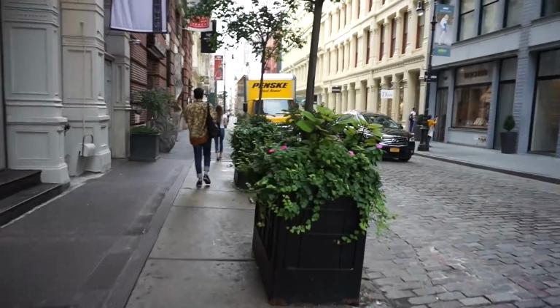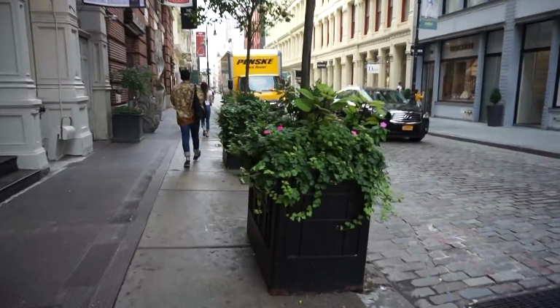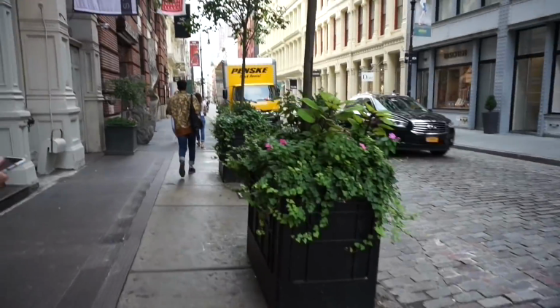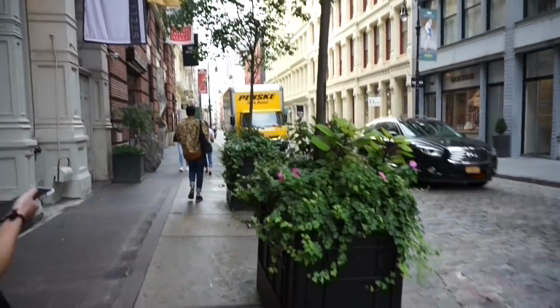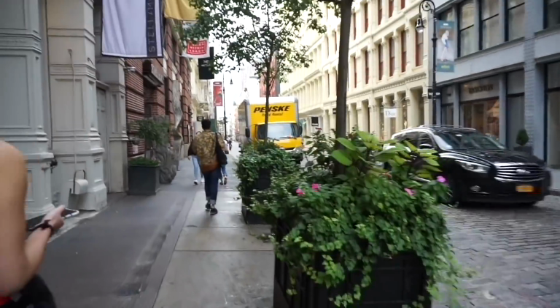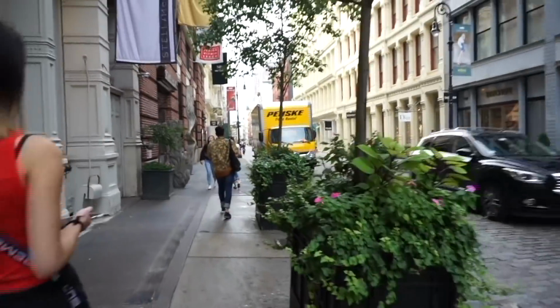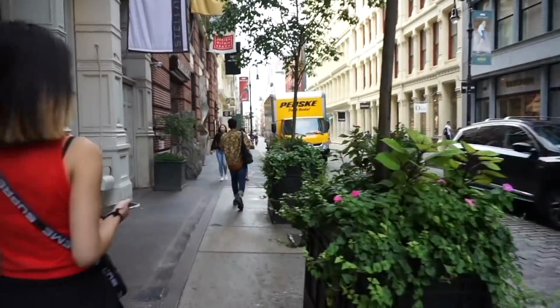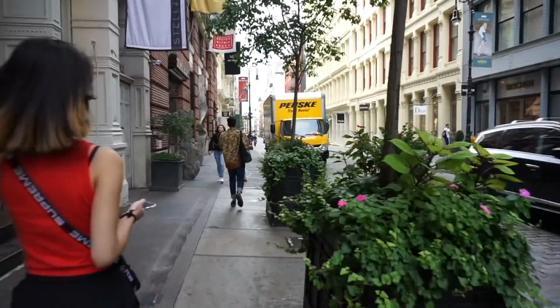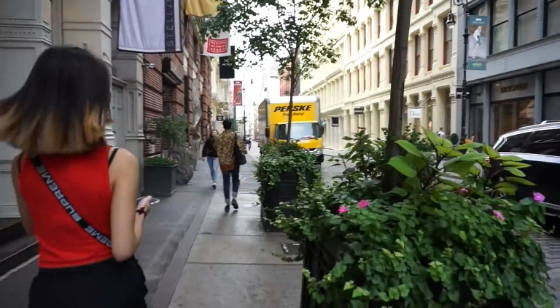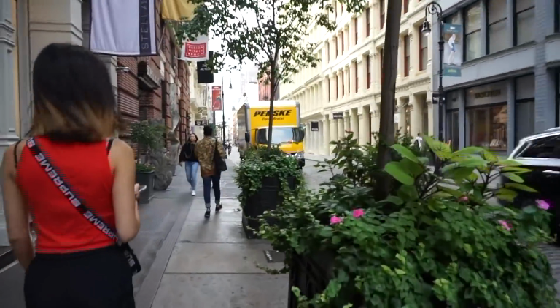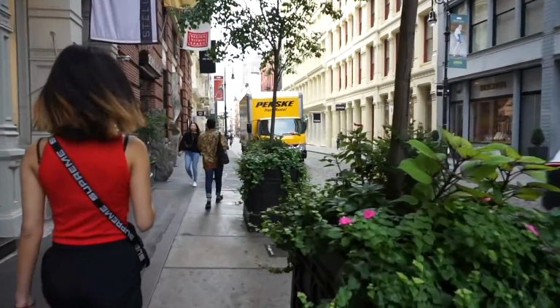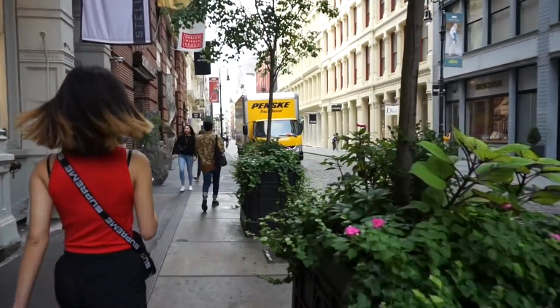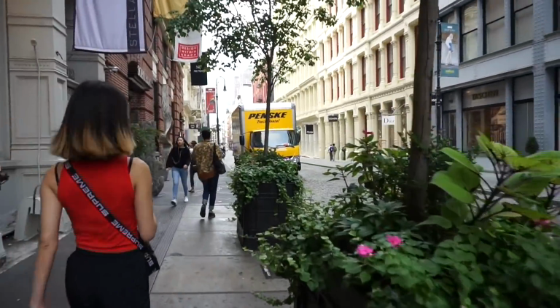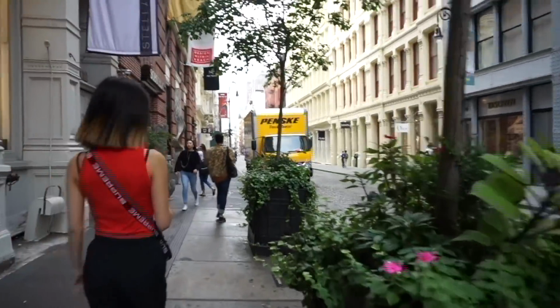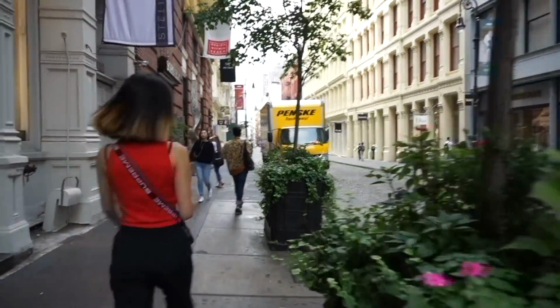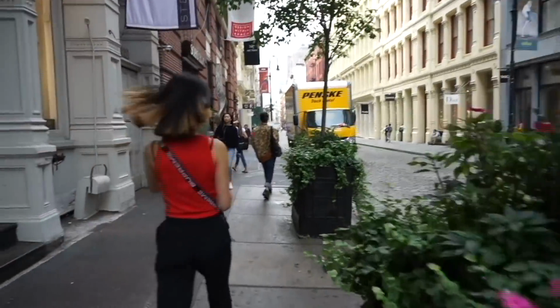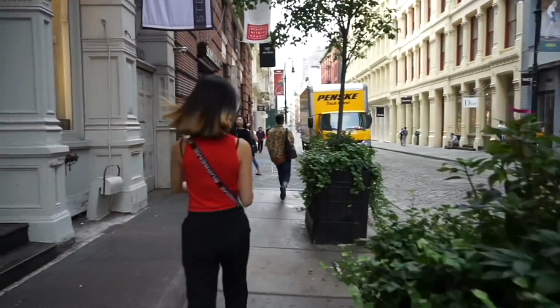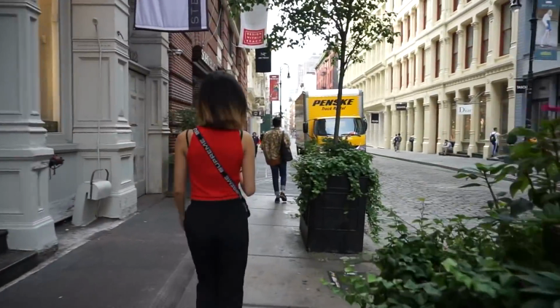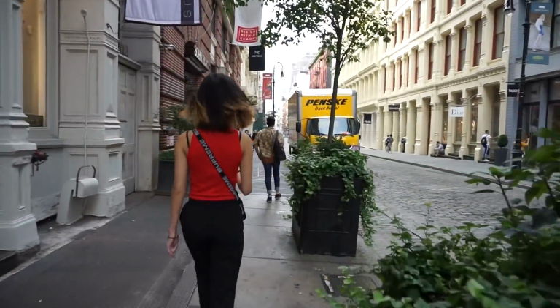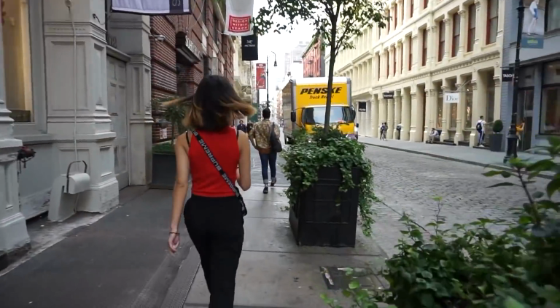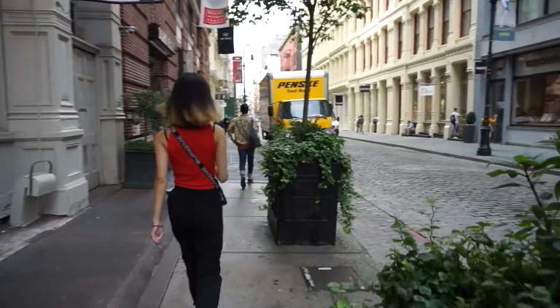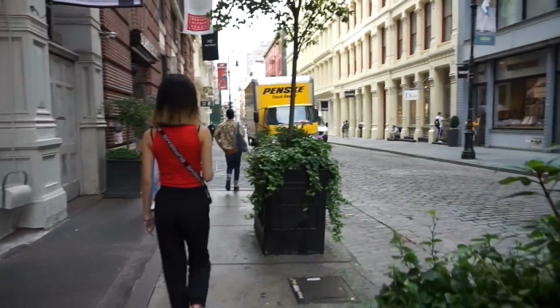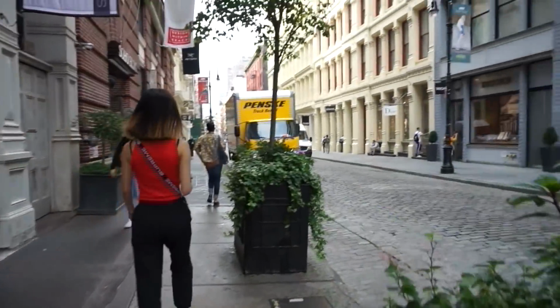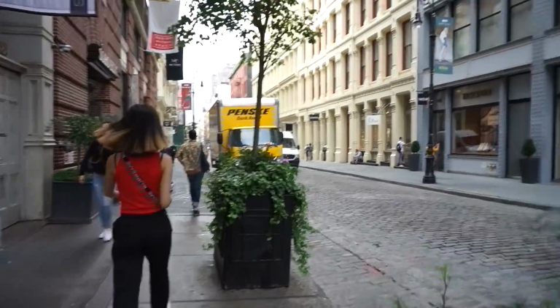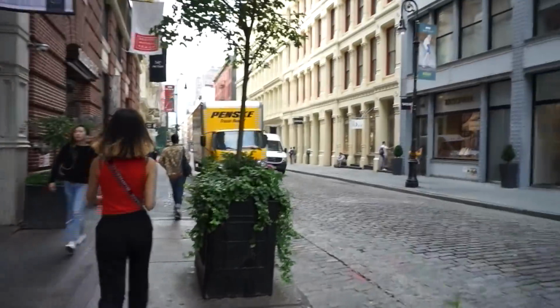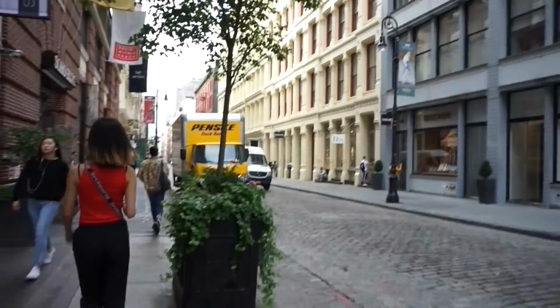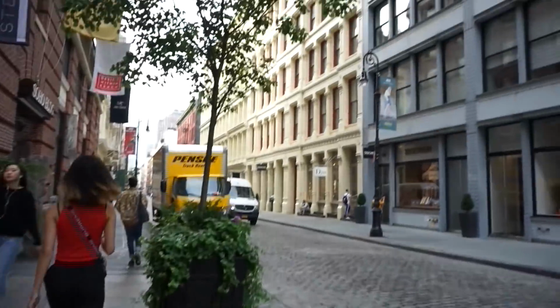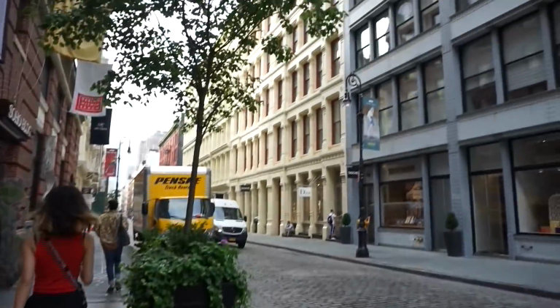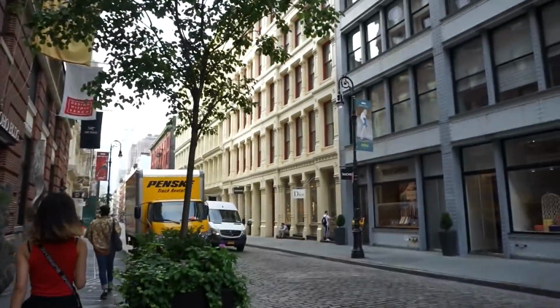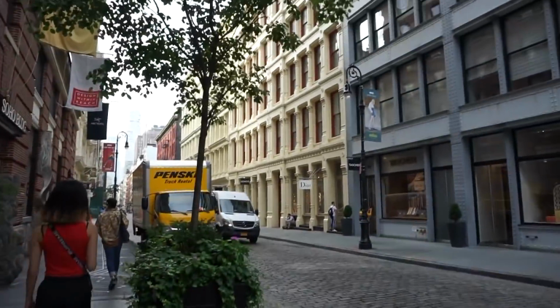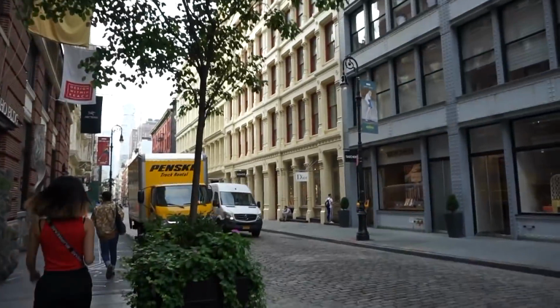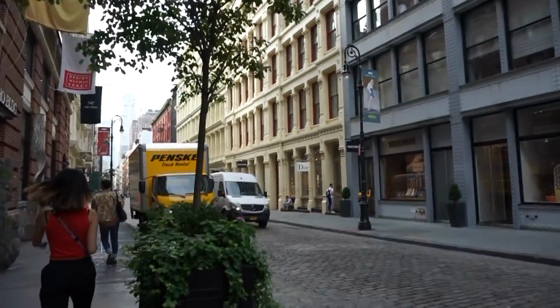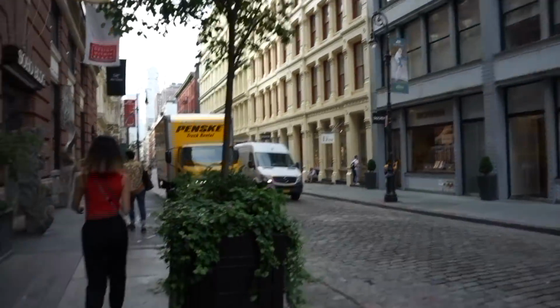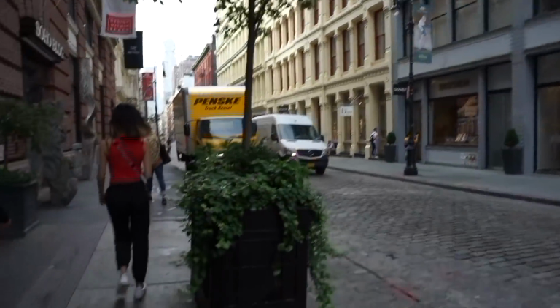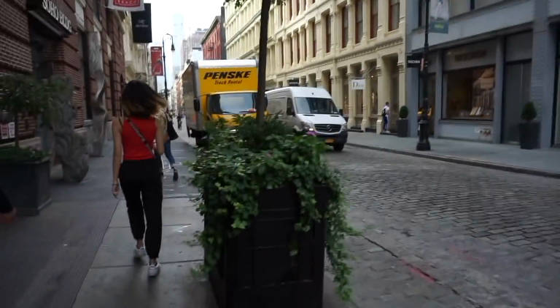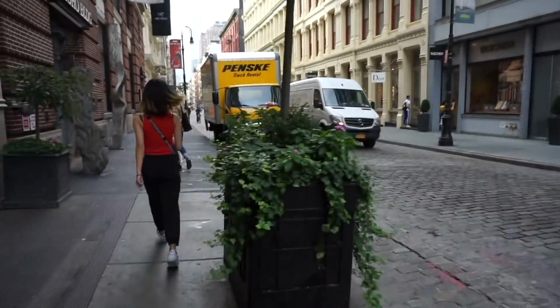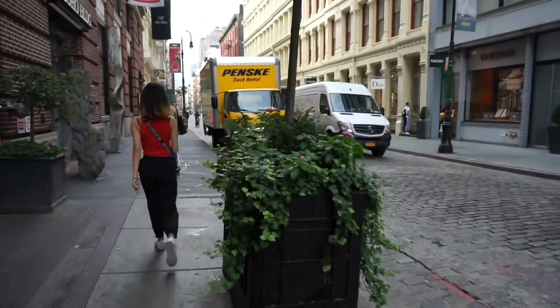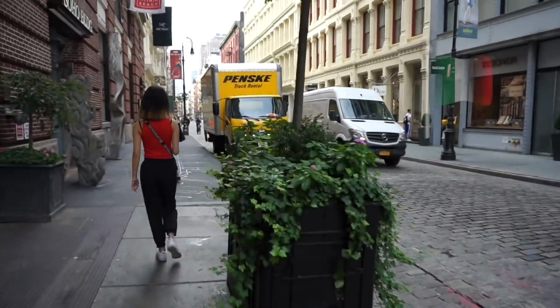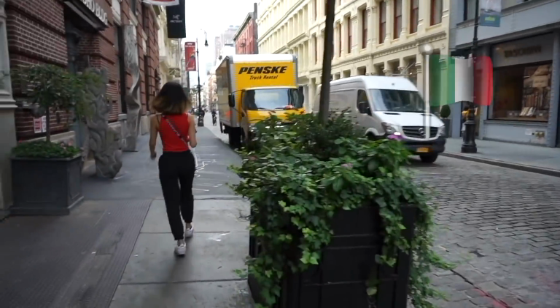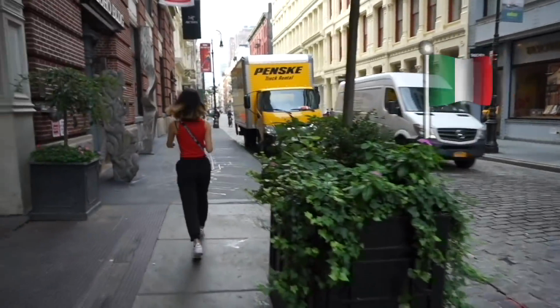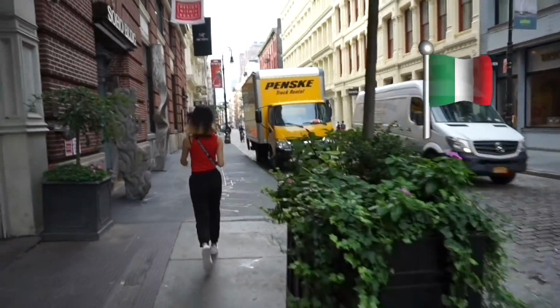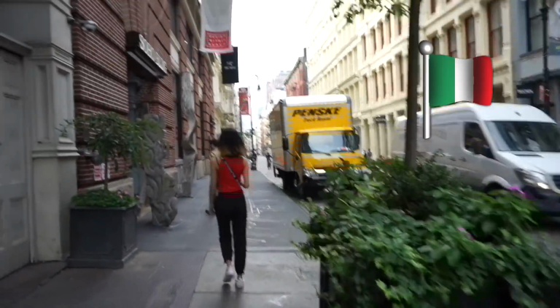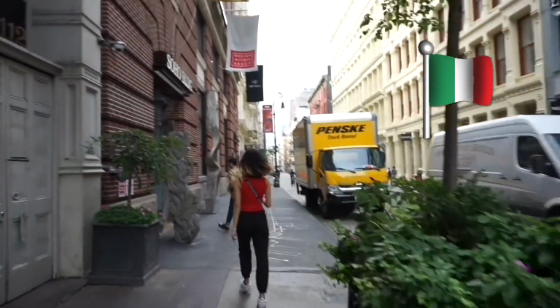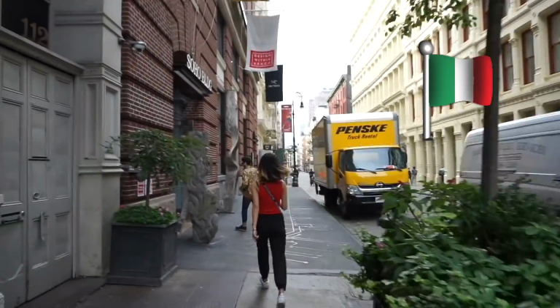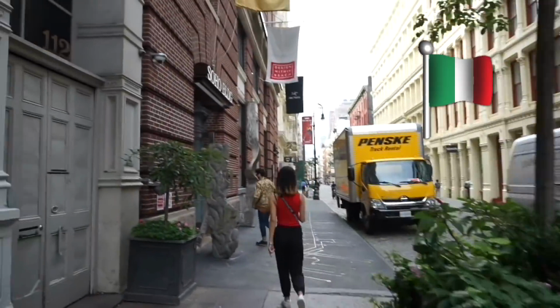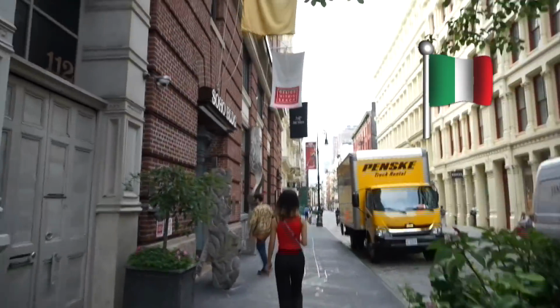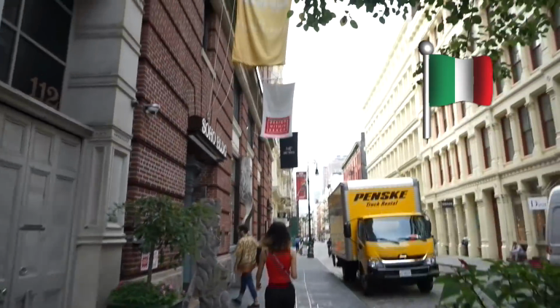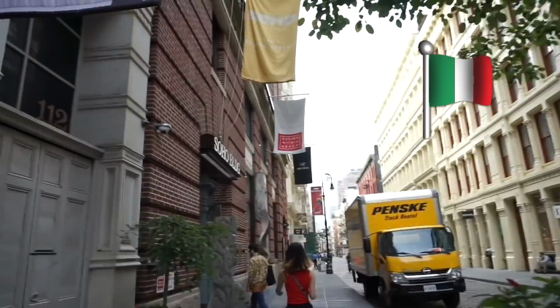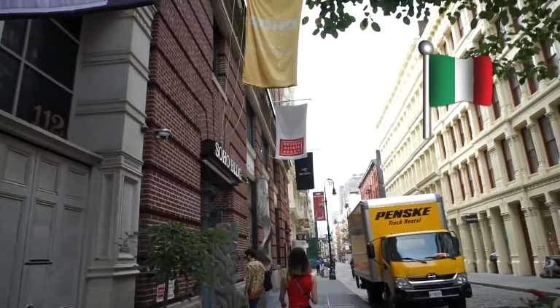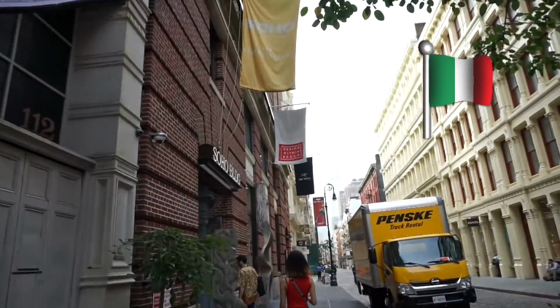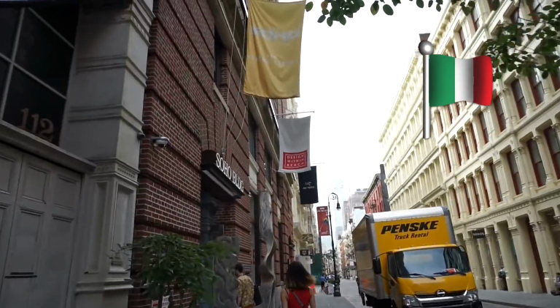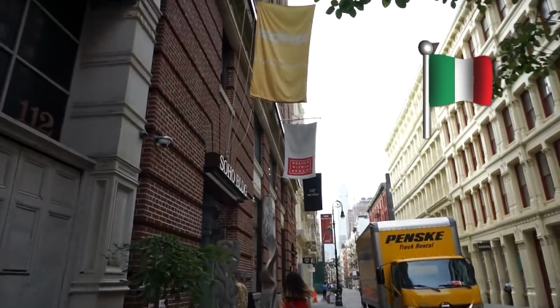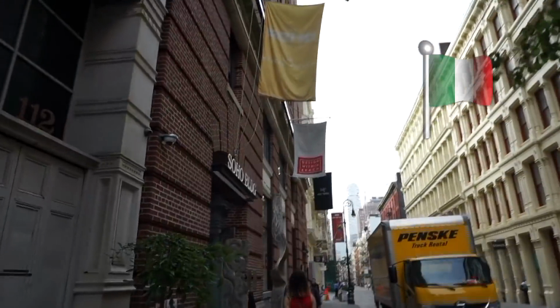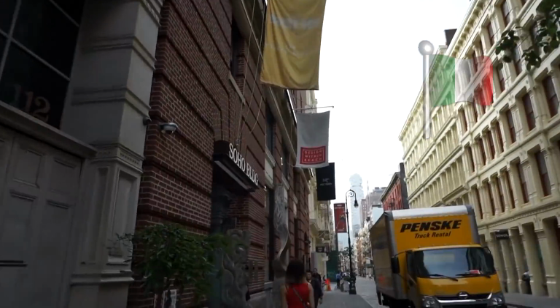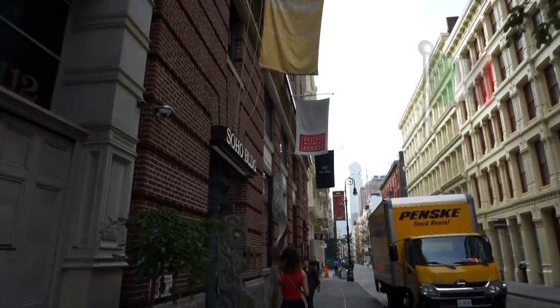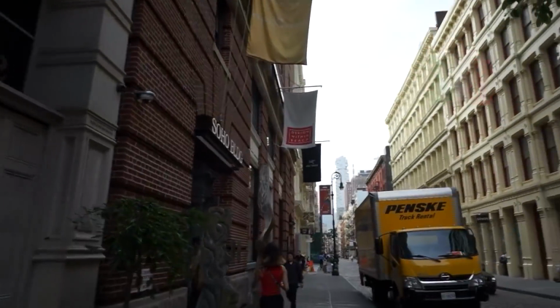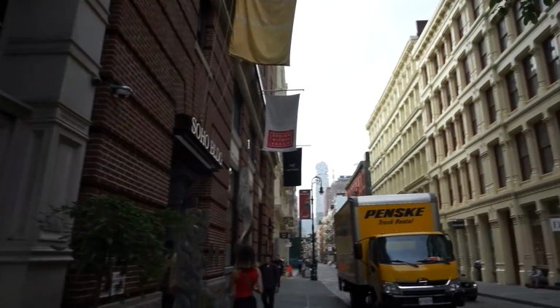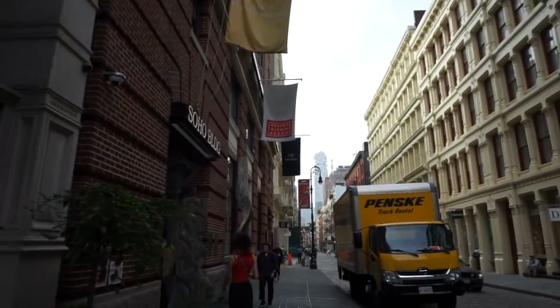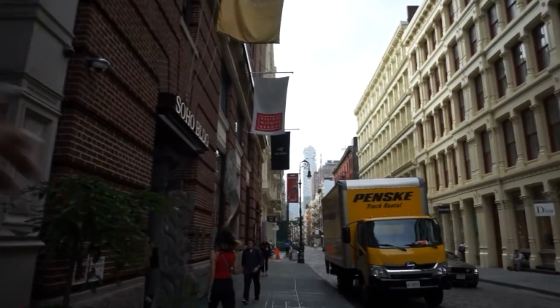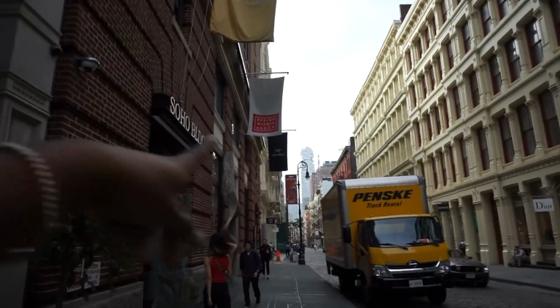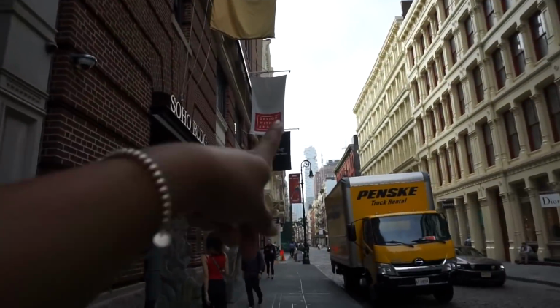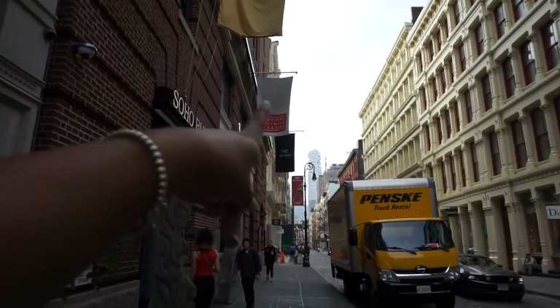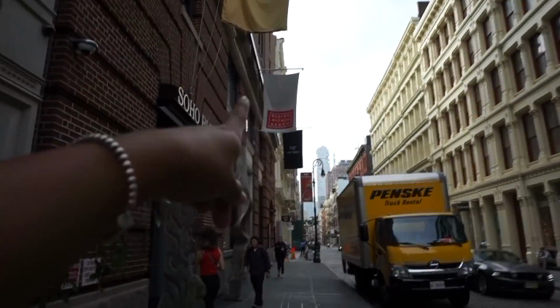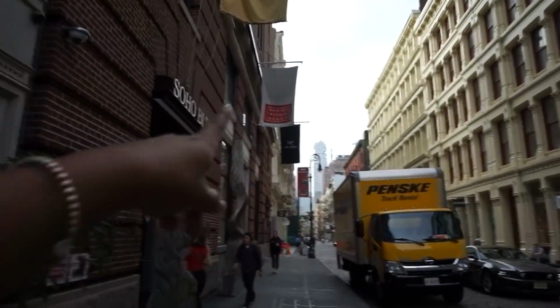You guys, these streets are so cute. I feel like I'm in Italy or something and look at all these amazing brands.